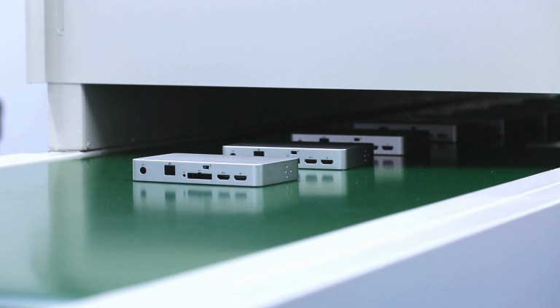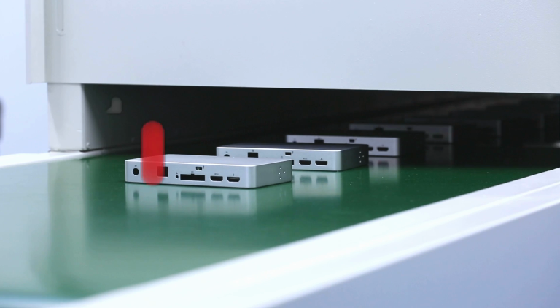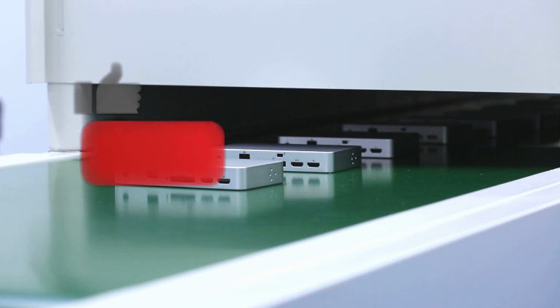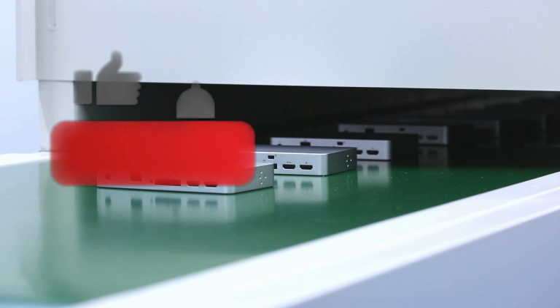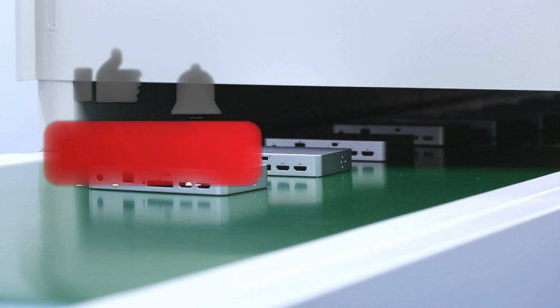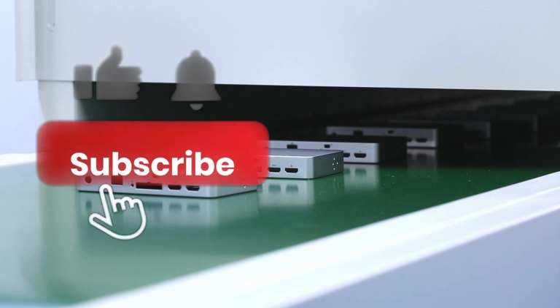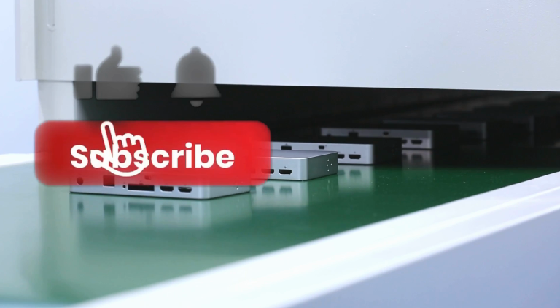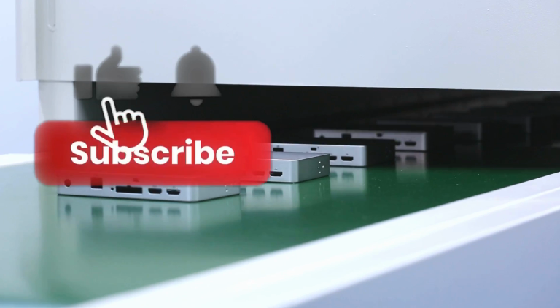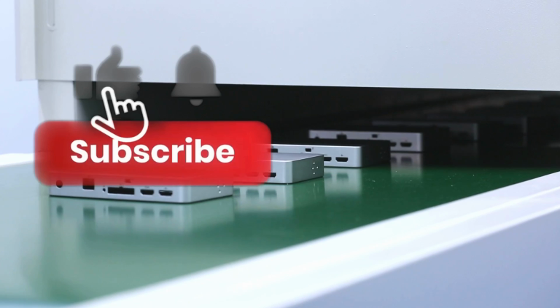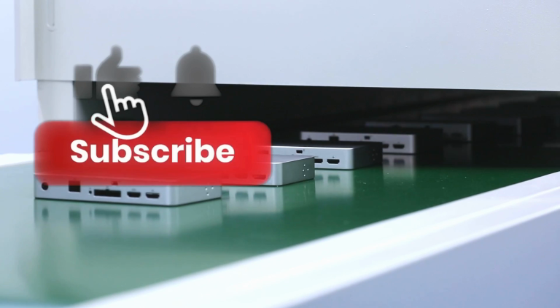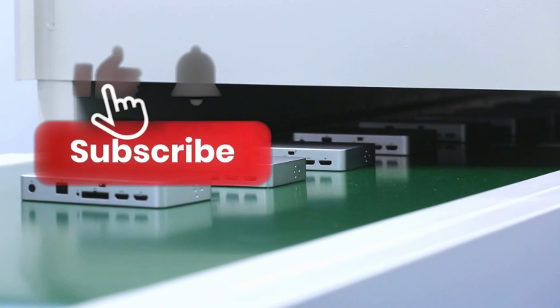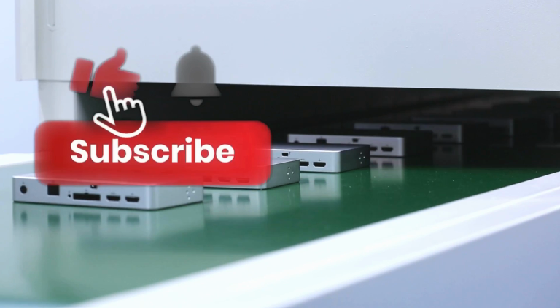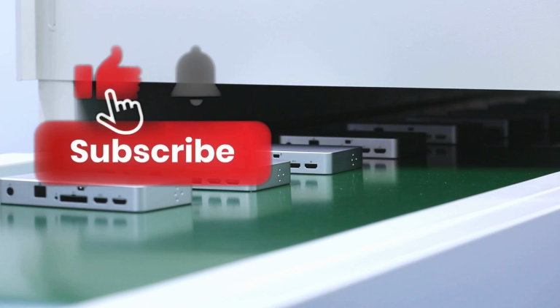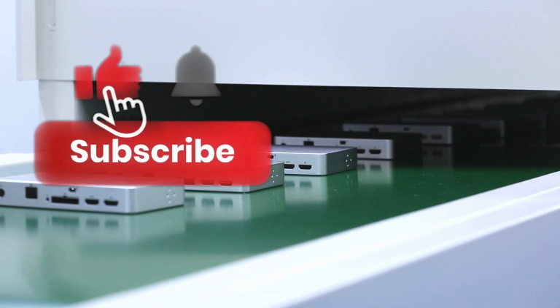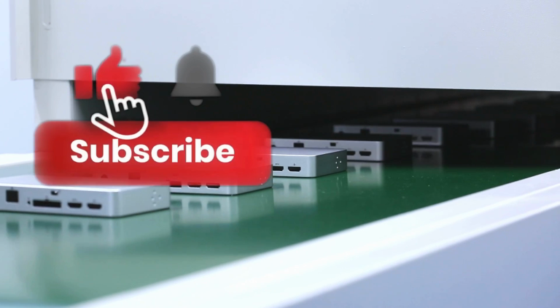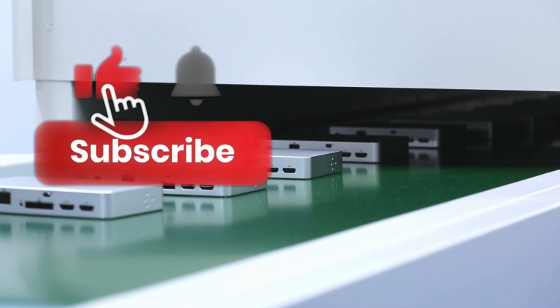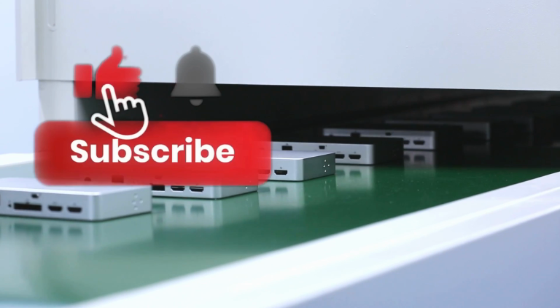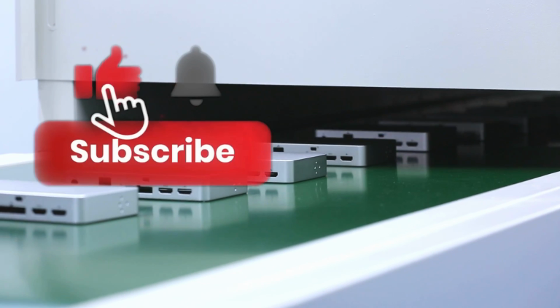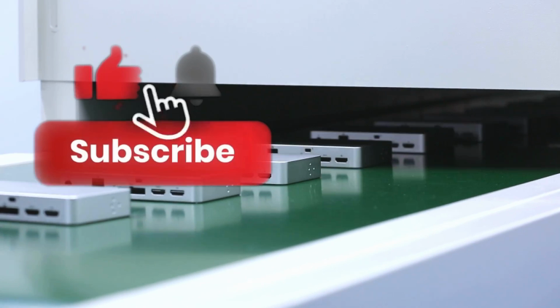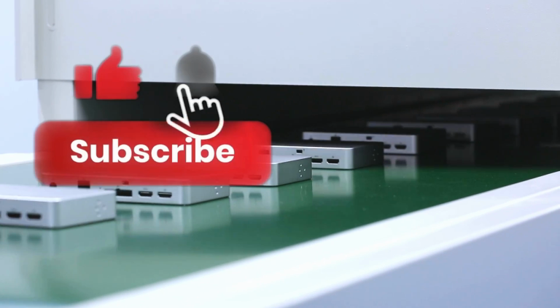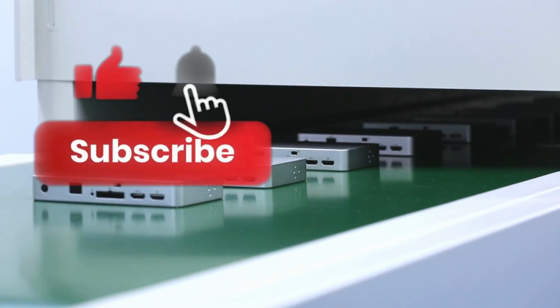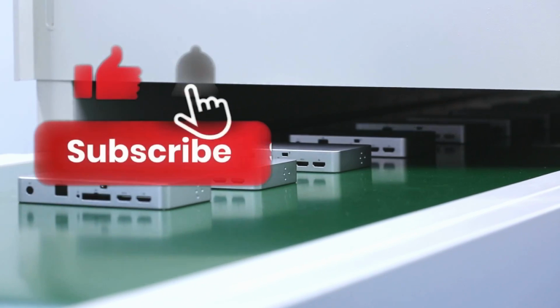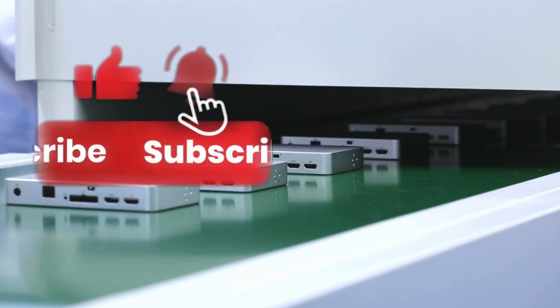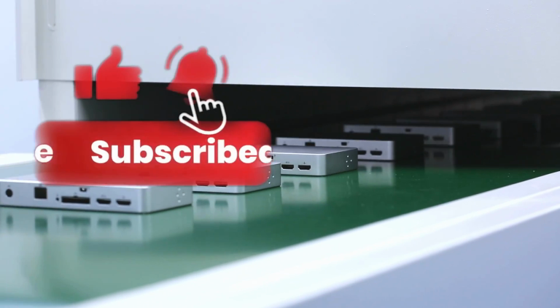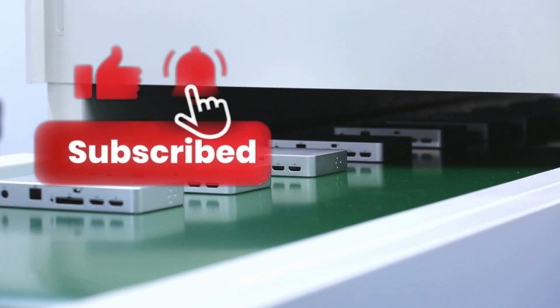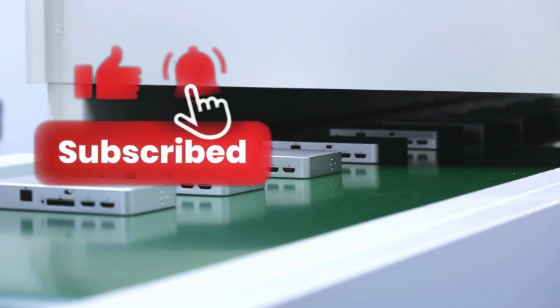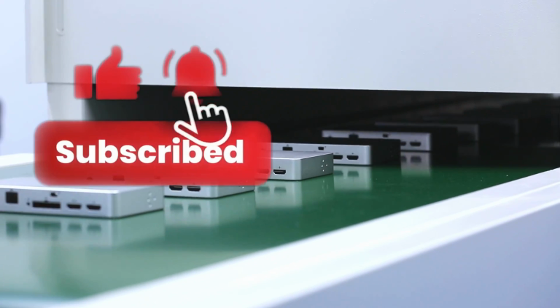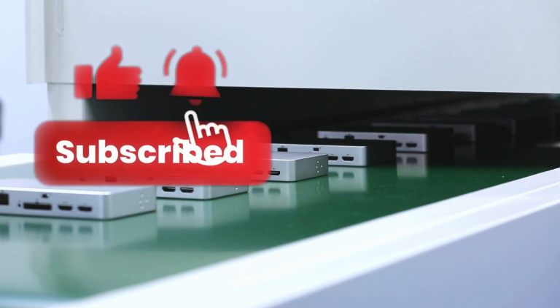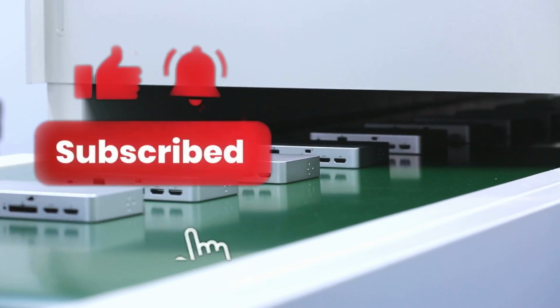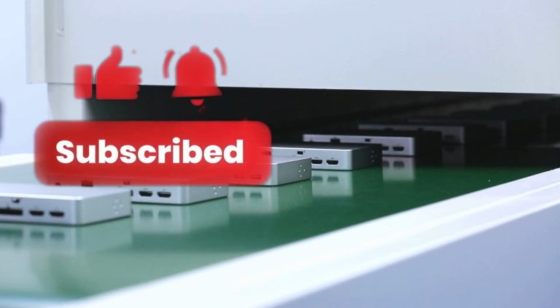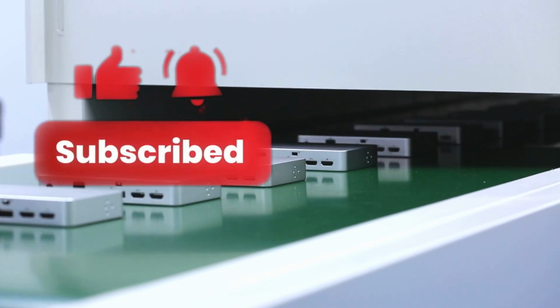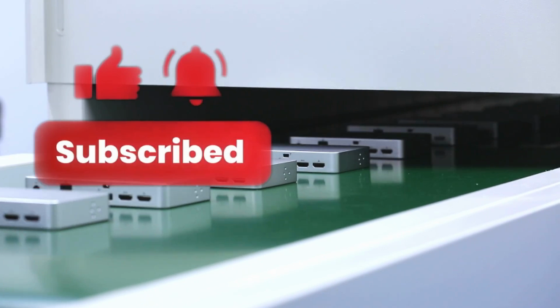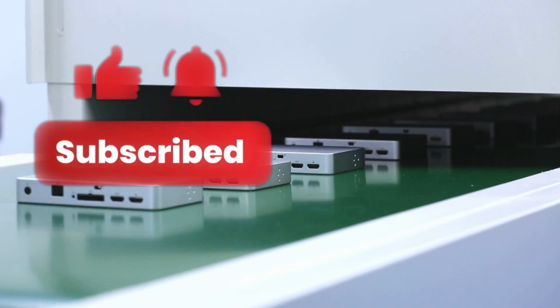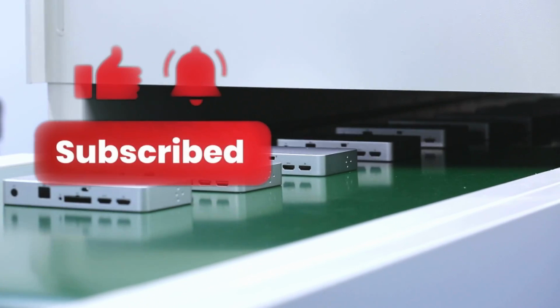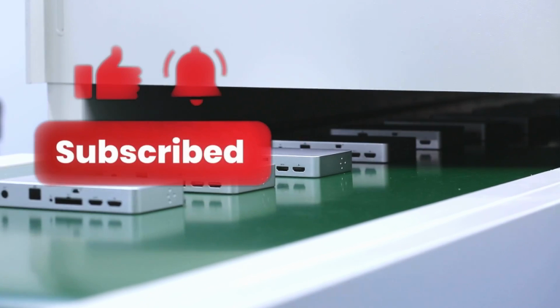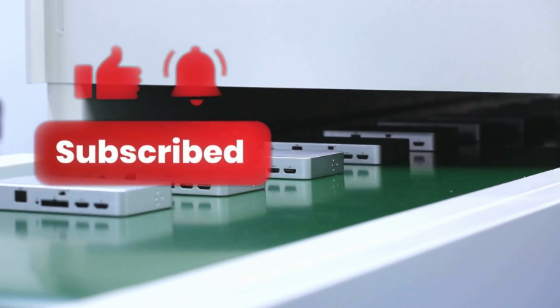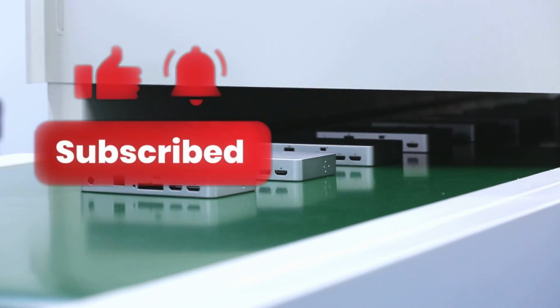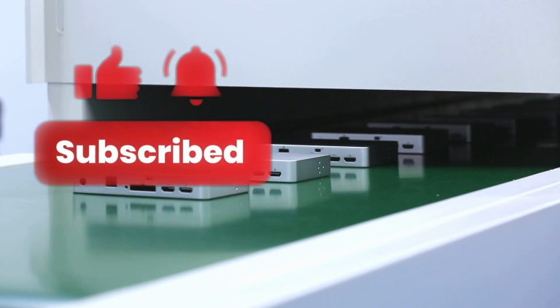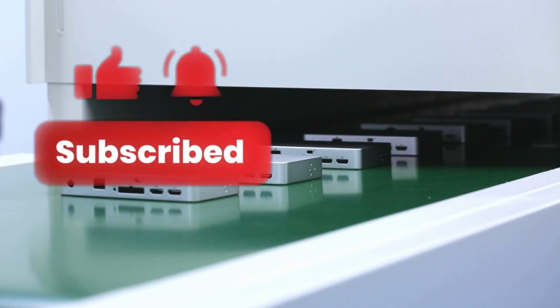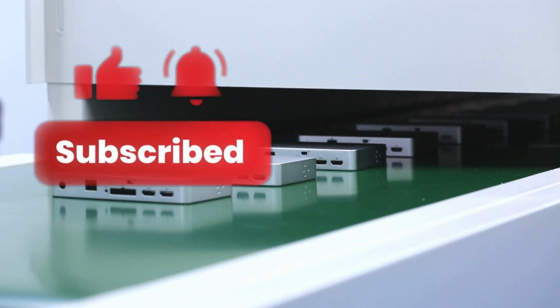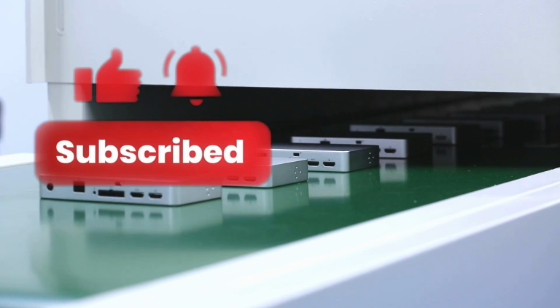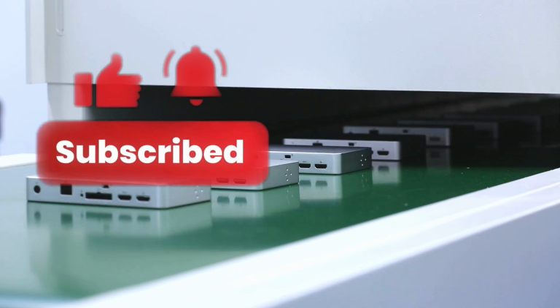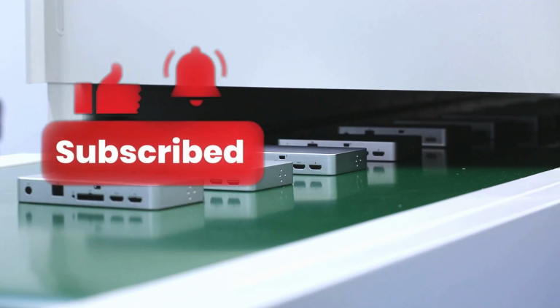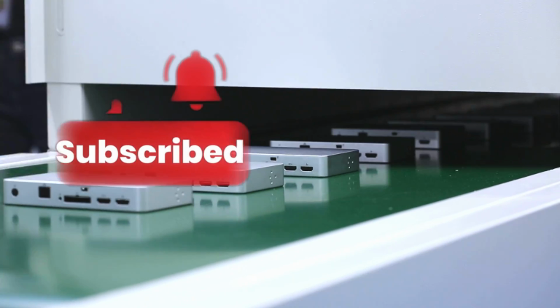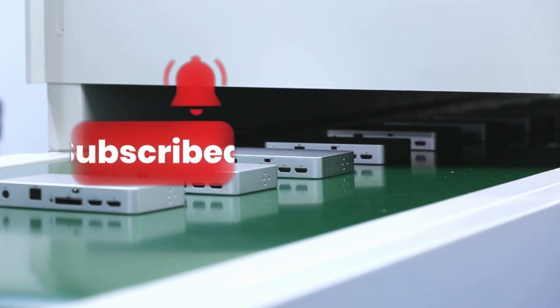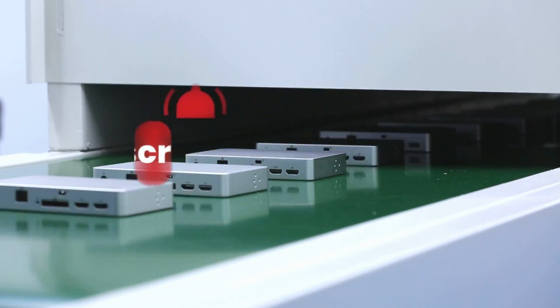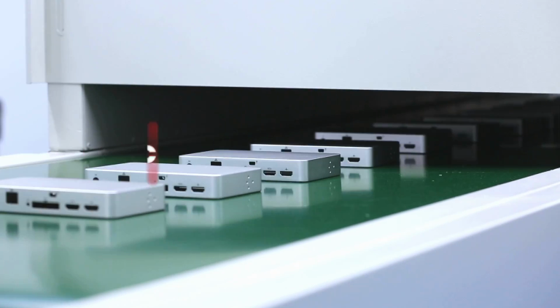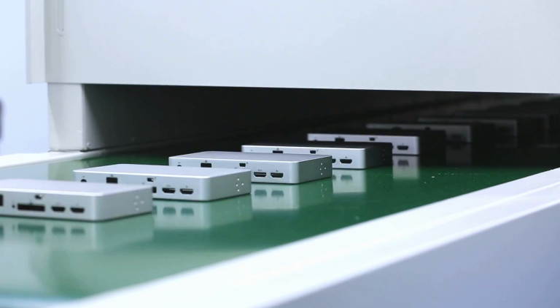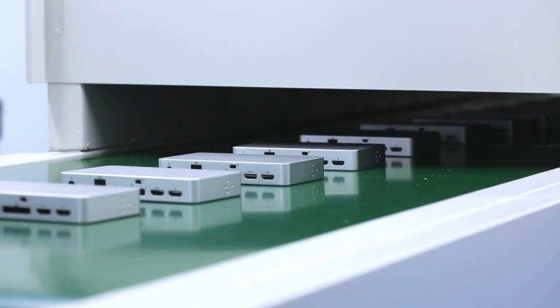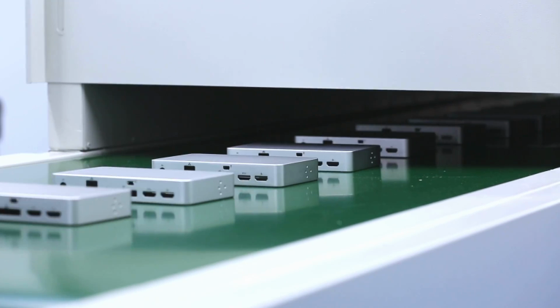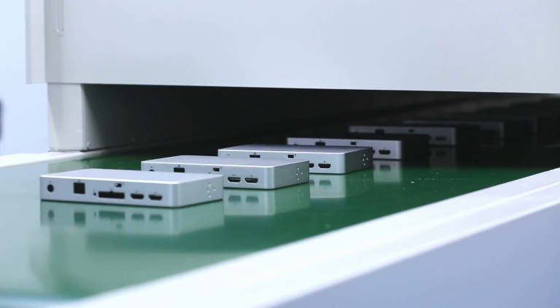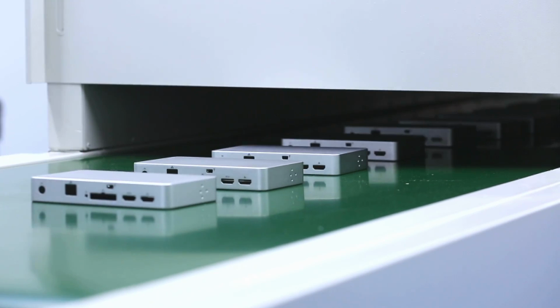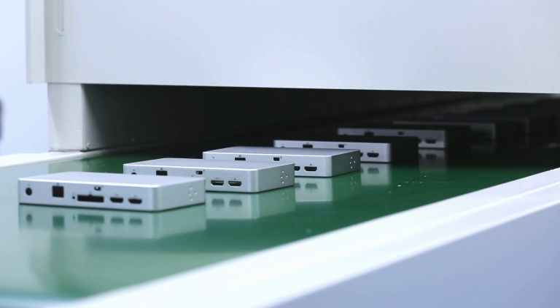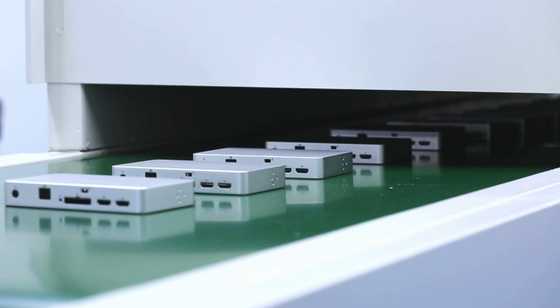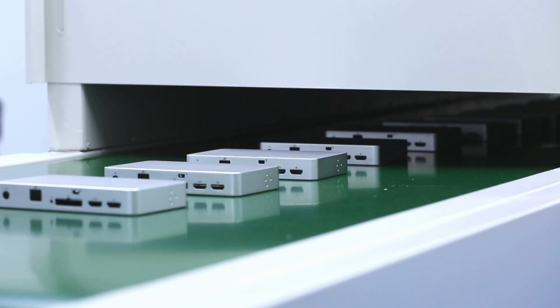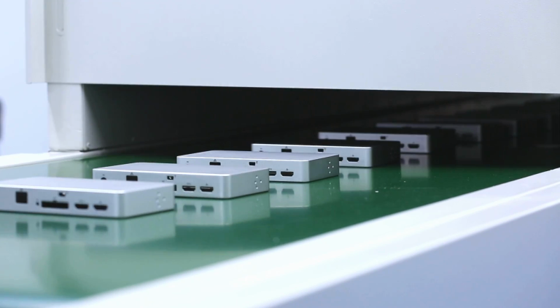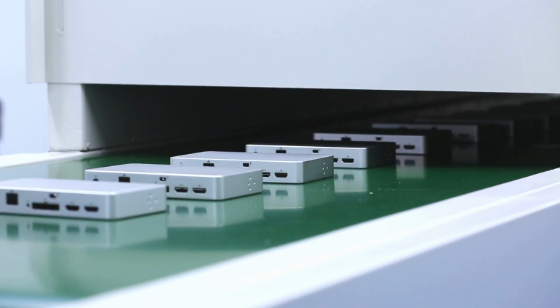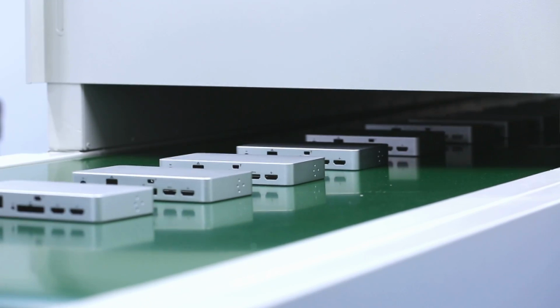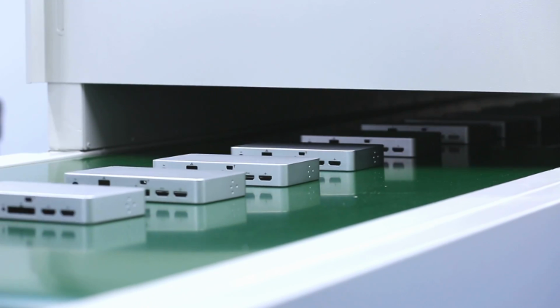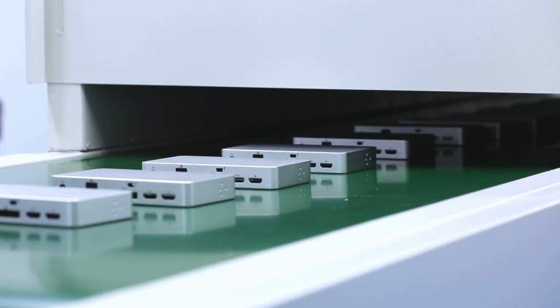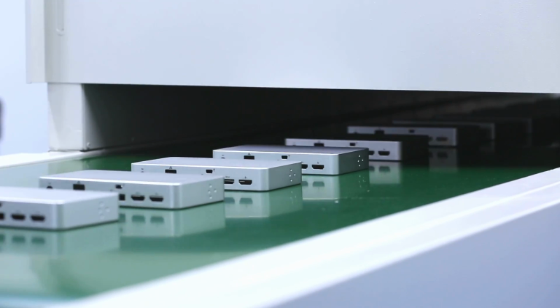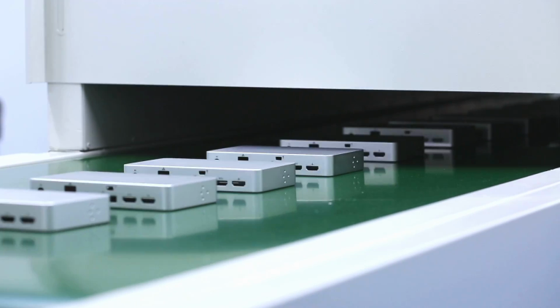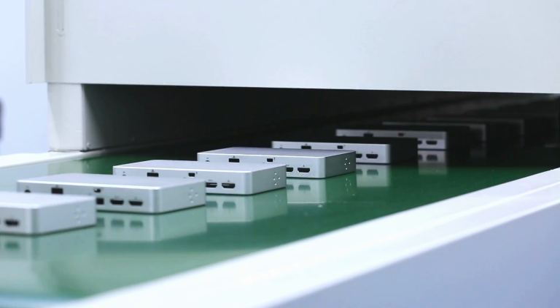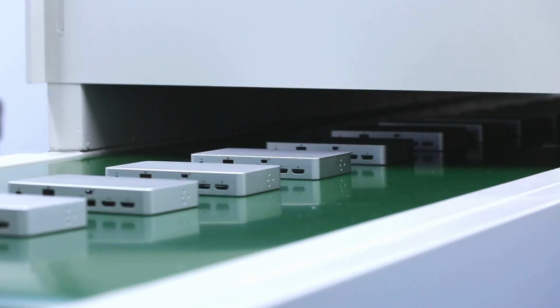Thanks for watching. Like, subscribe, ring the bell, and we'll see you next time with more Engineering 101 insights.